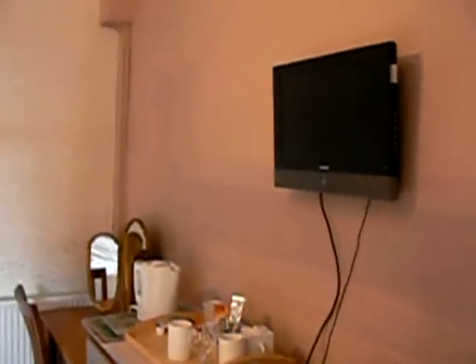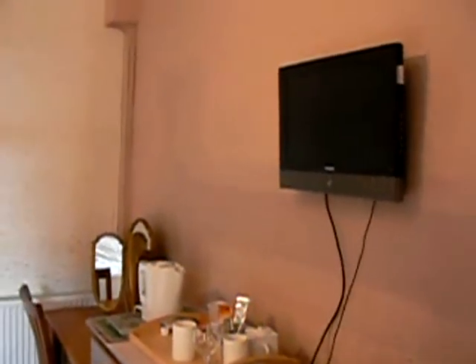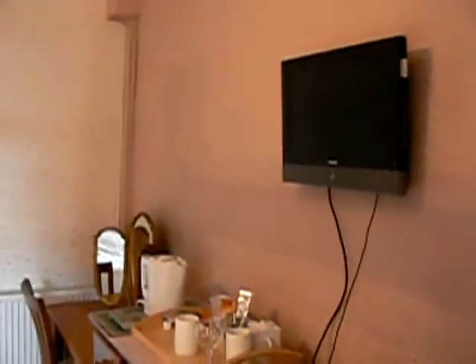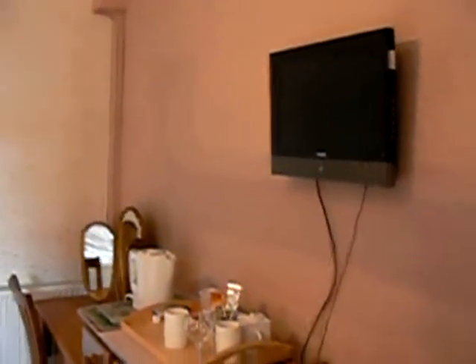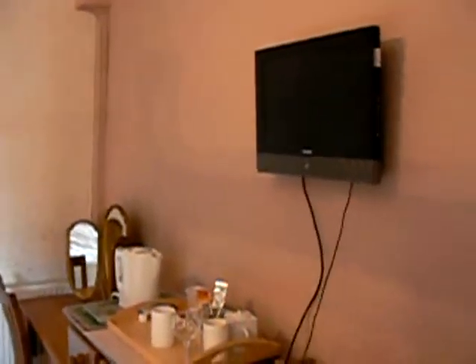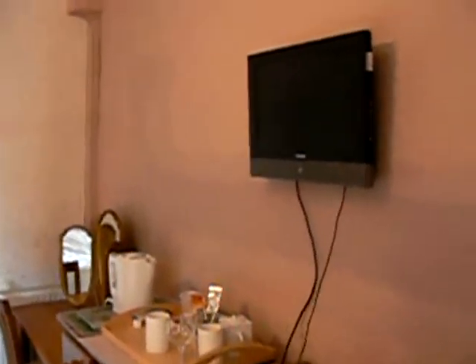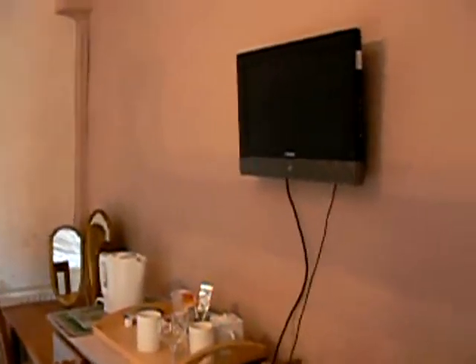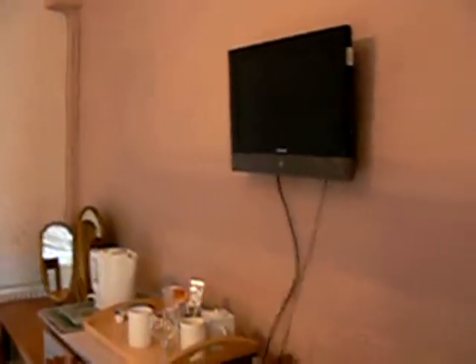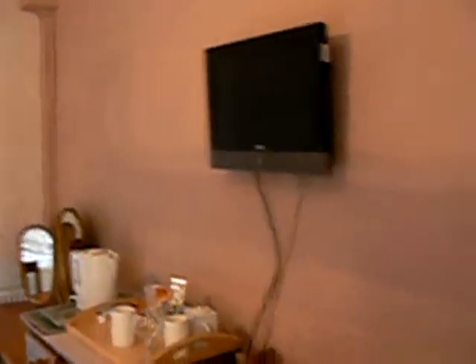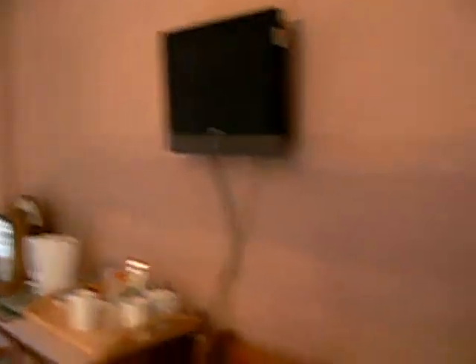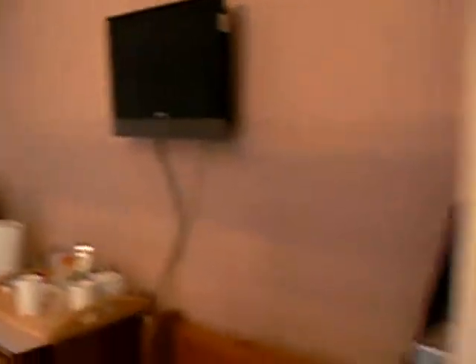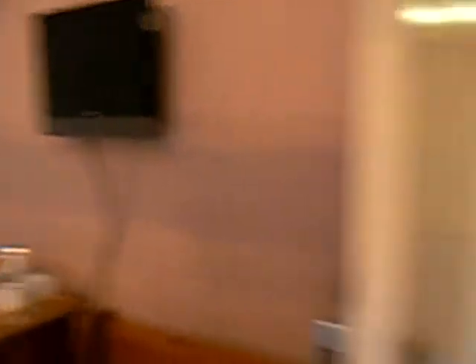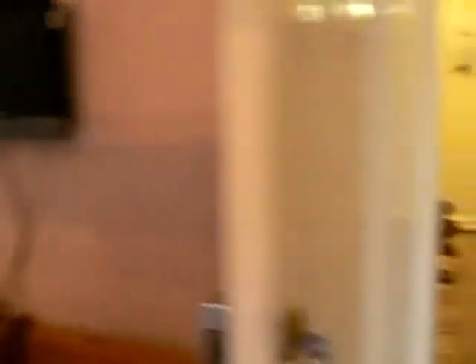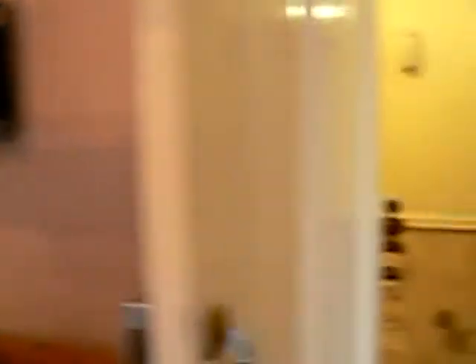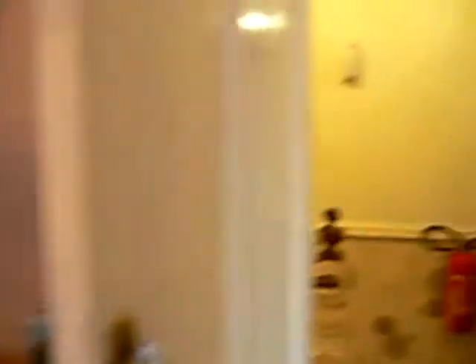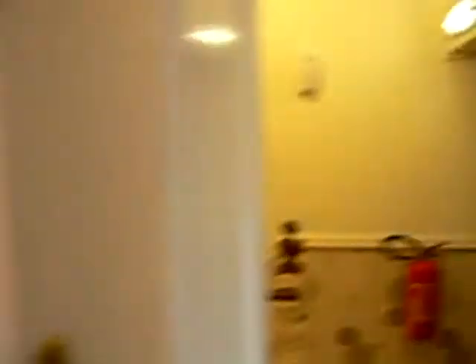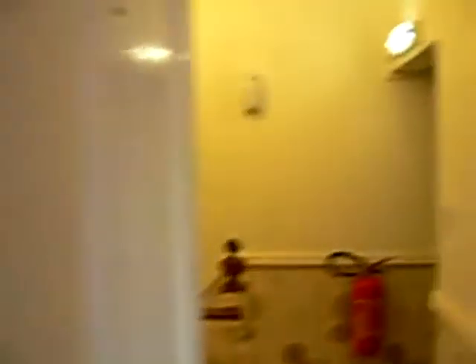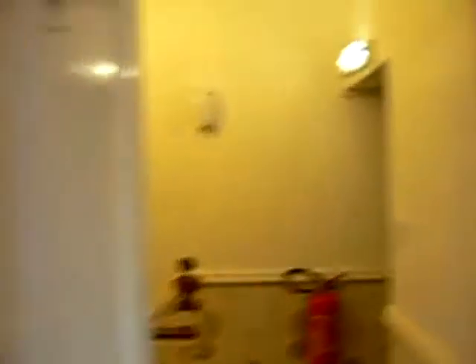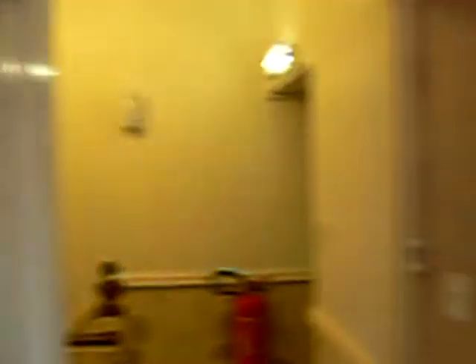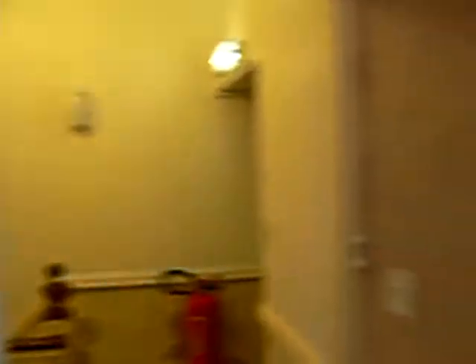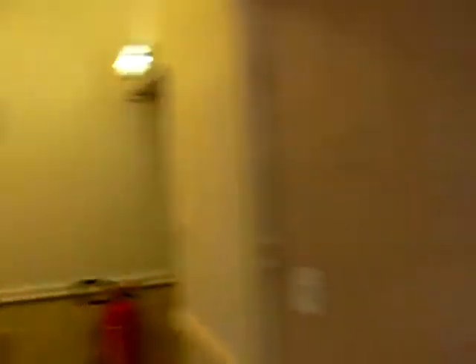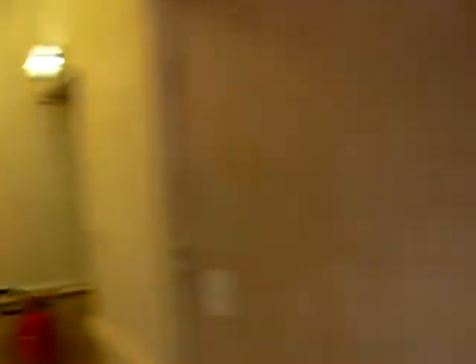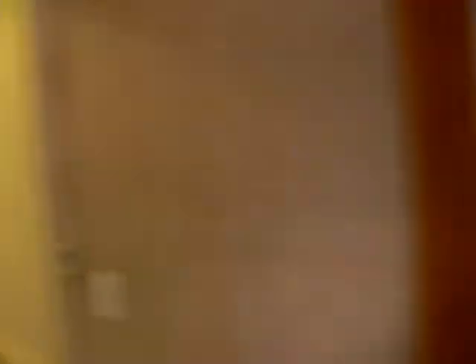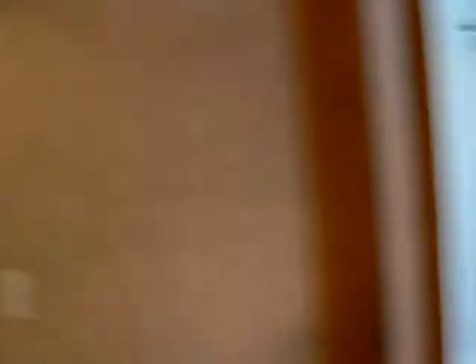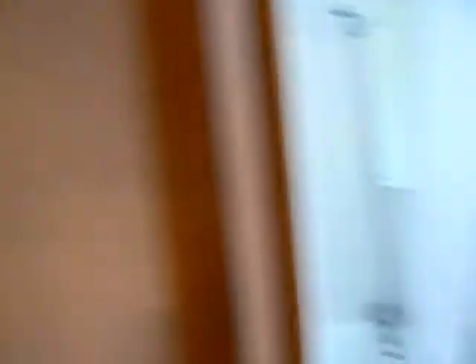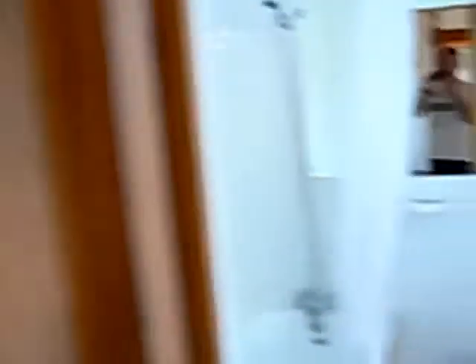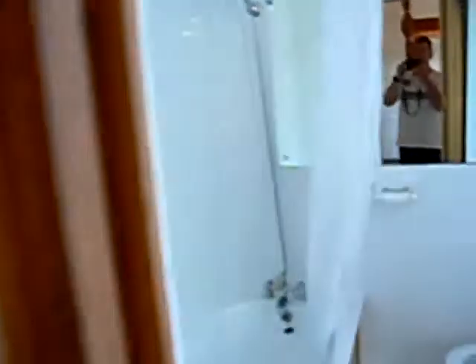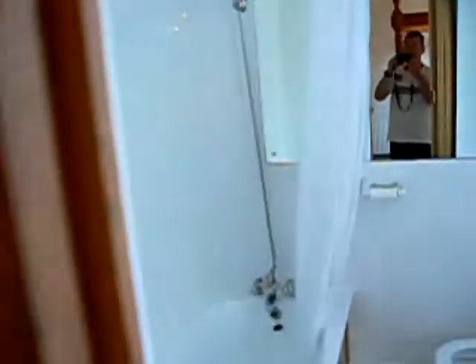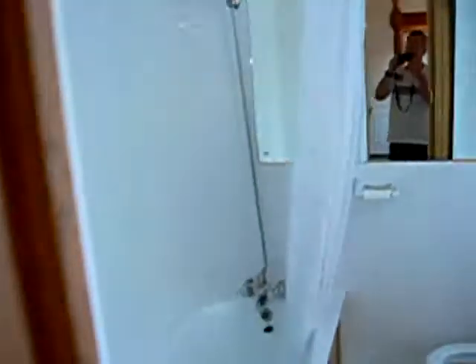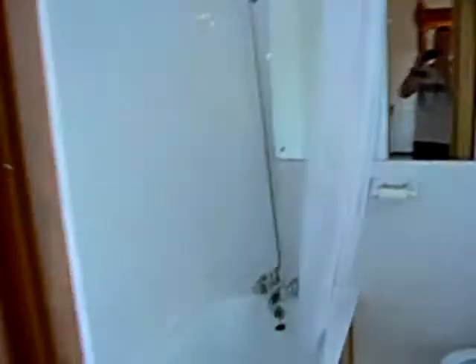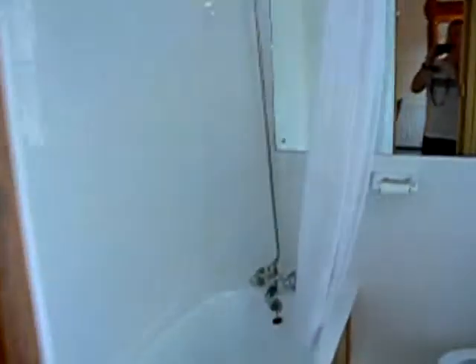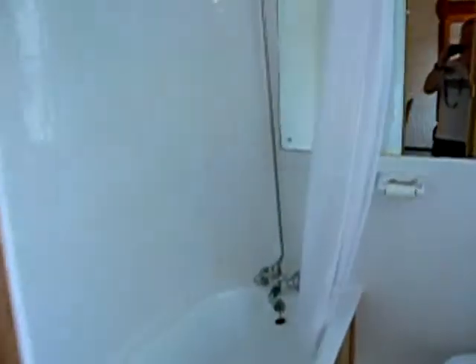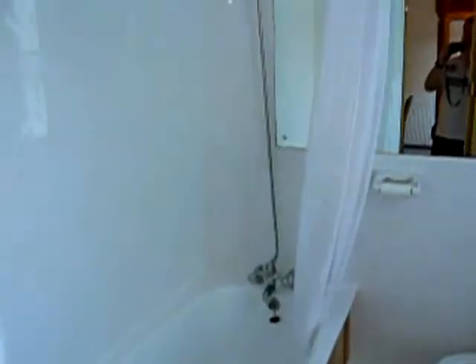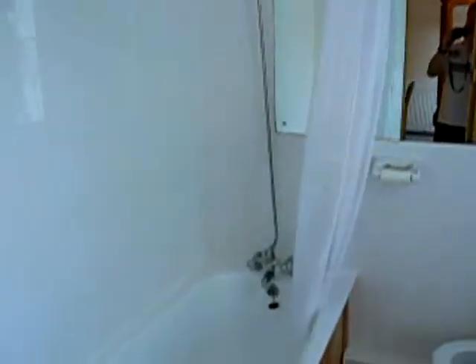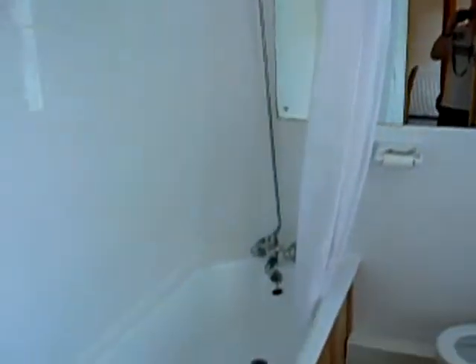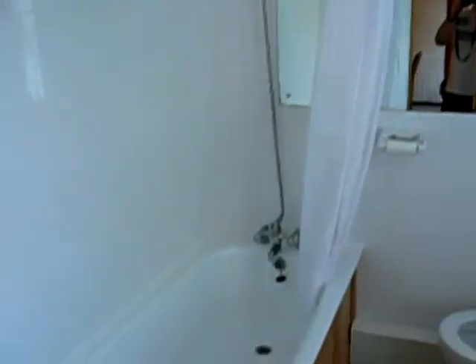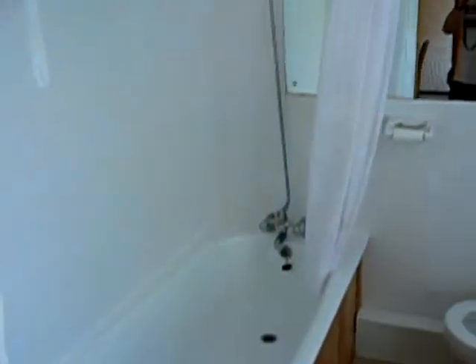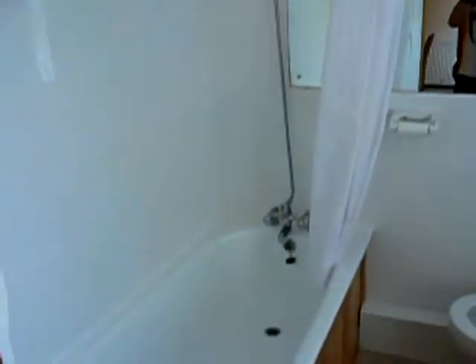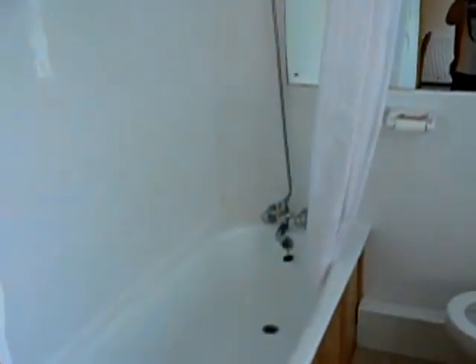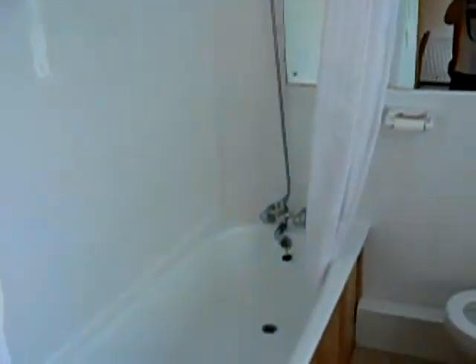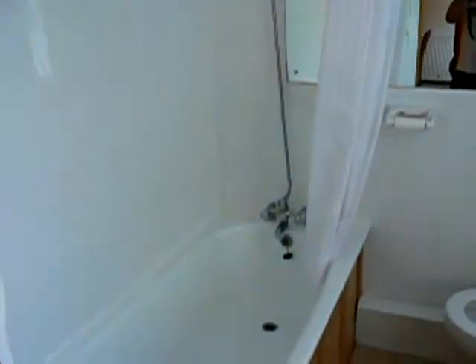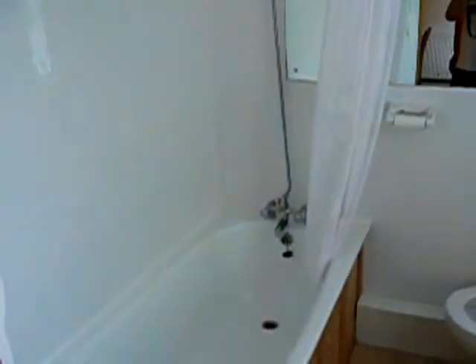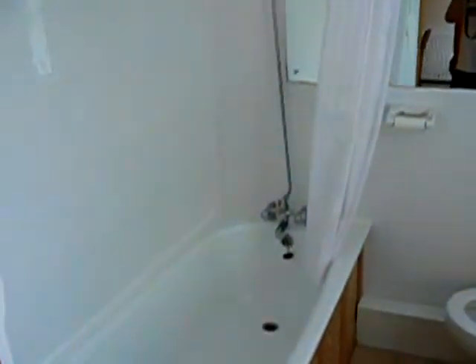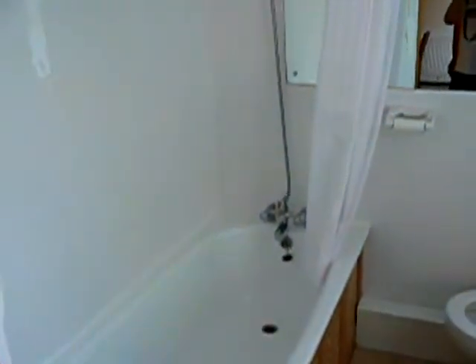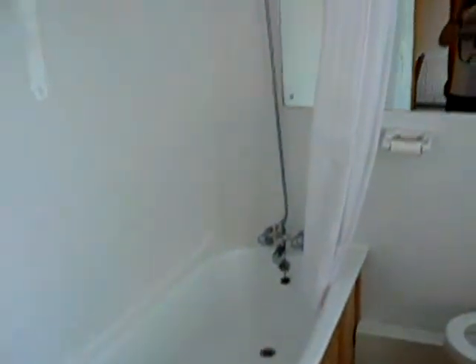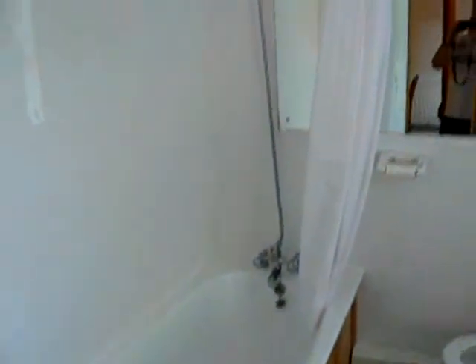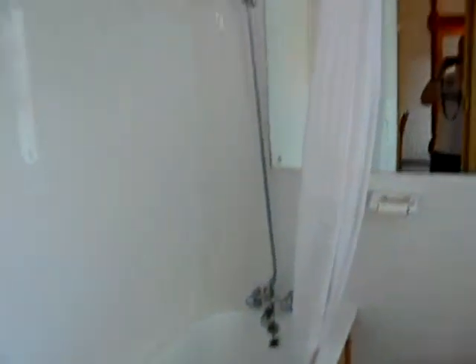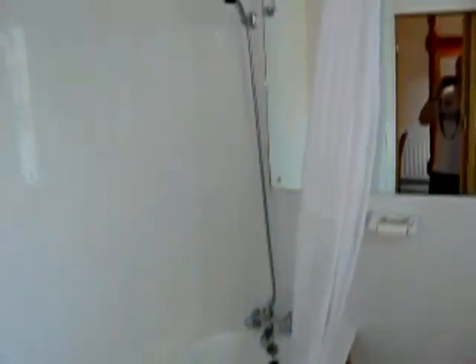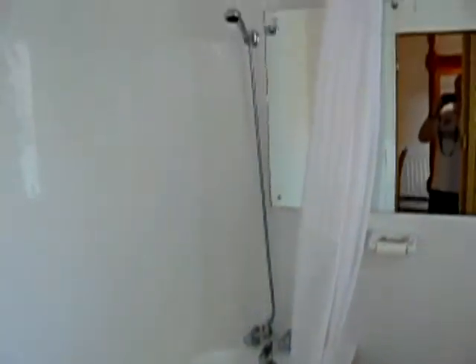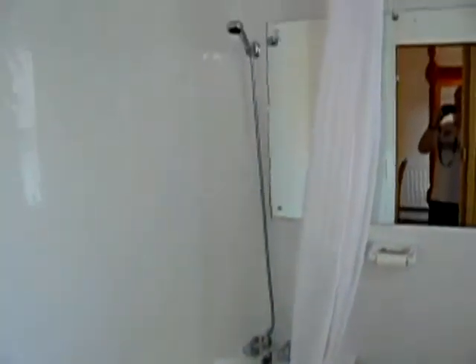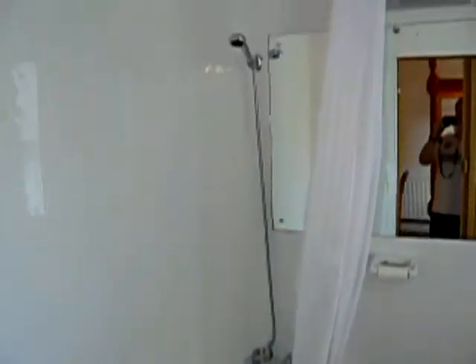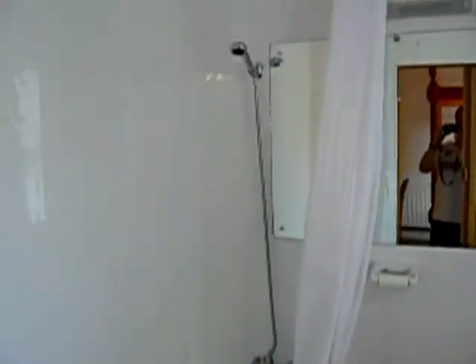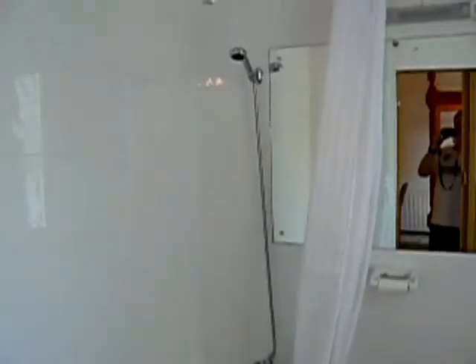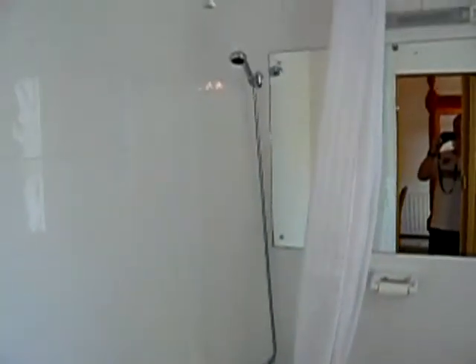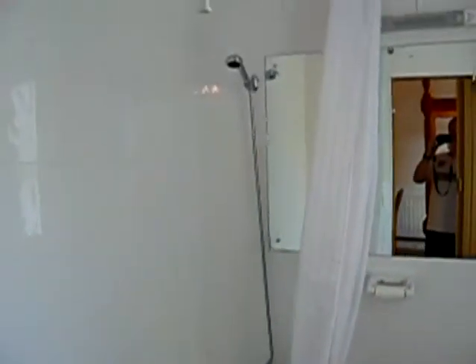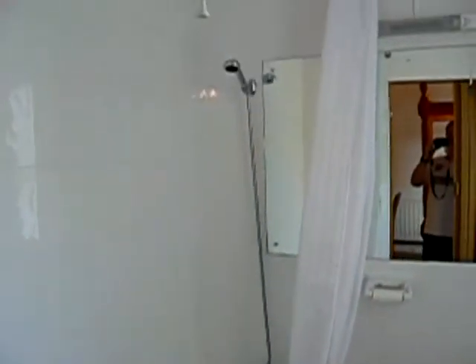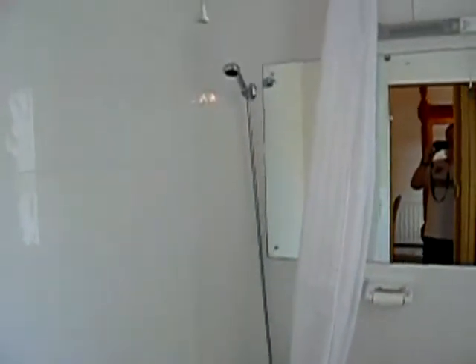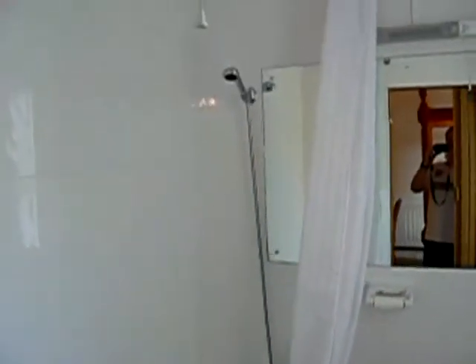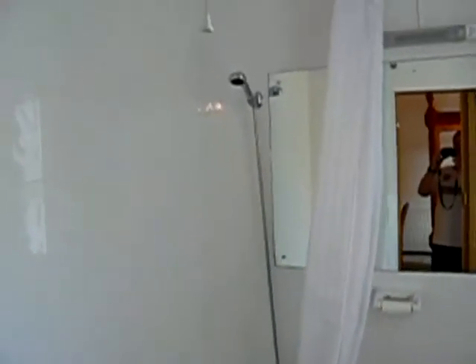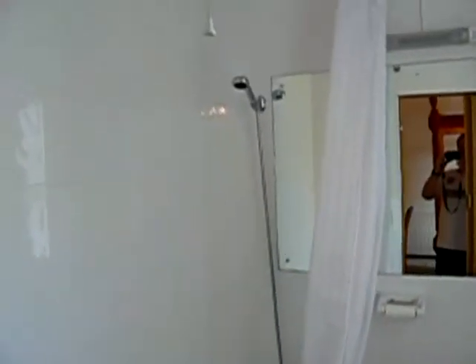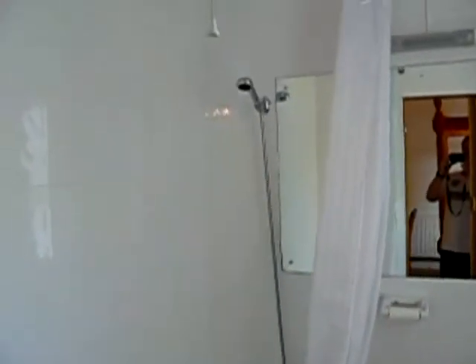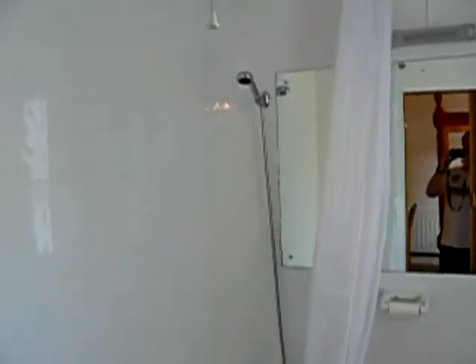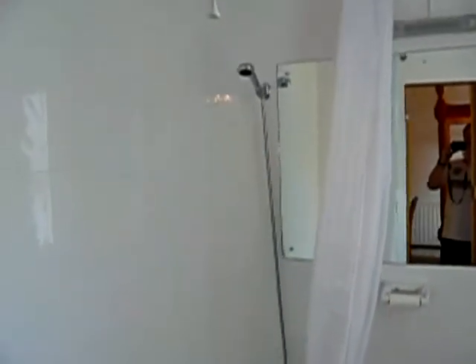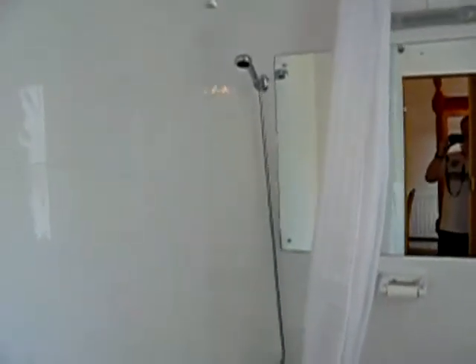This room also benefits from a full-size bath, just to show you that, and an overhead power shower again.